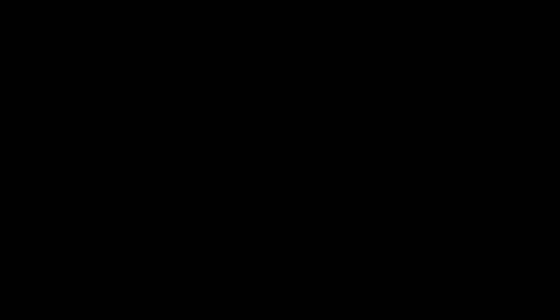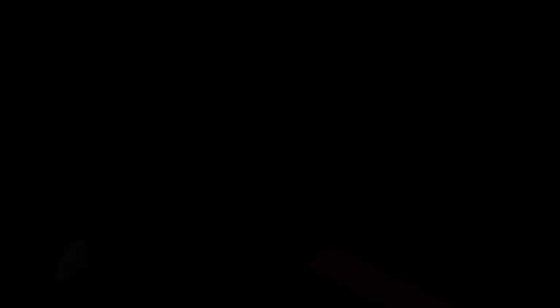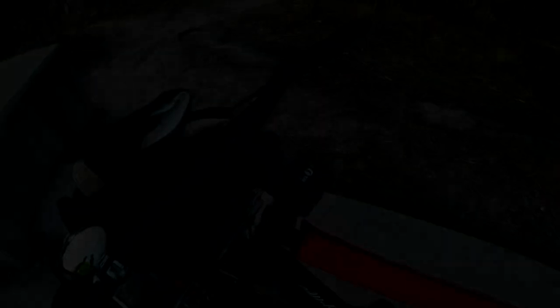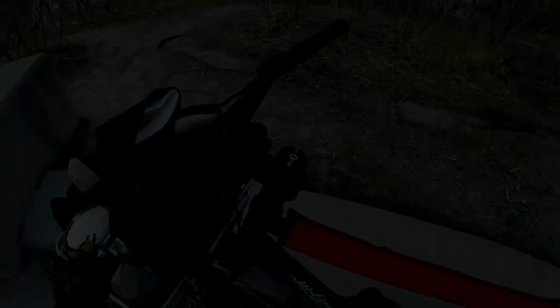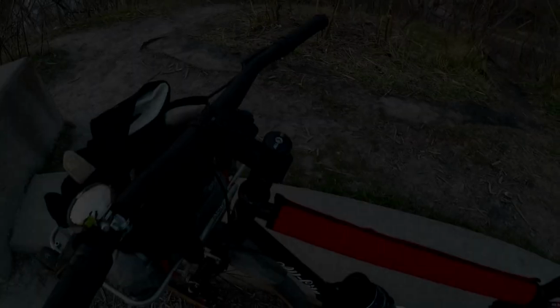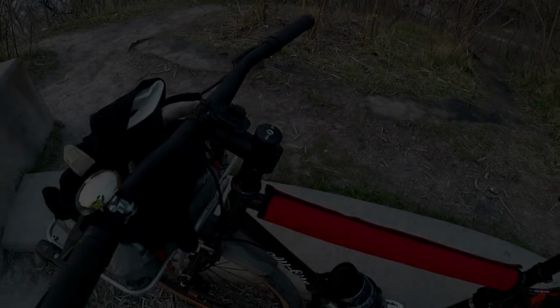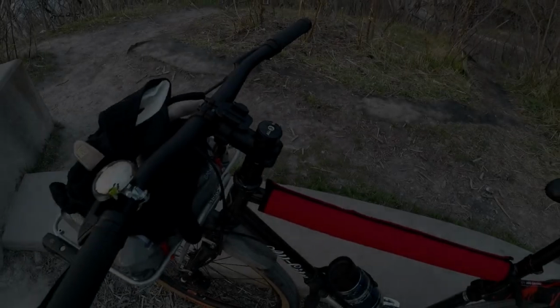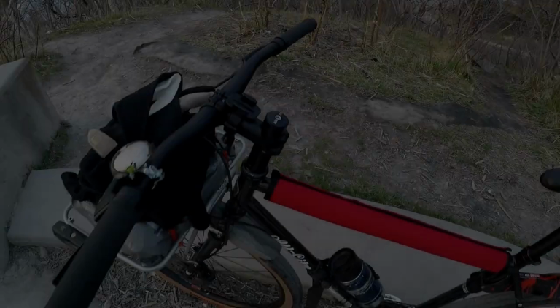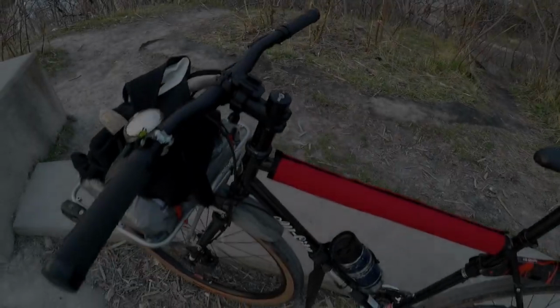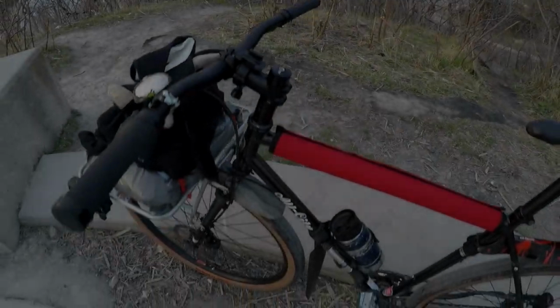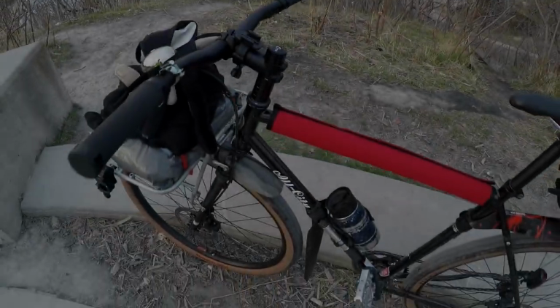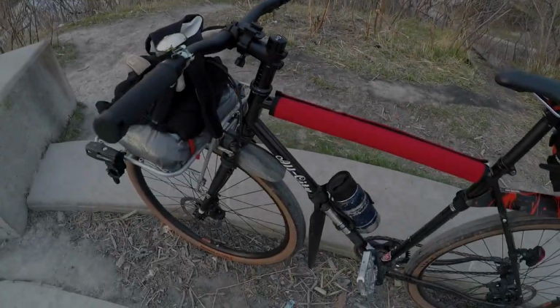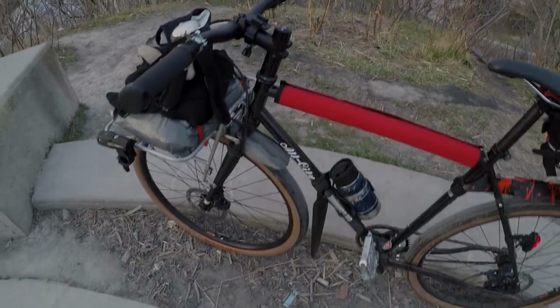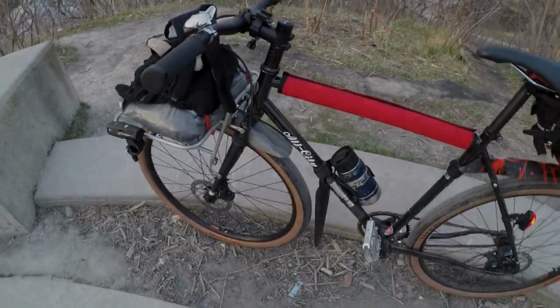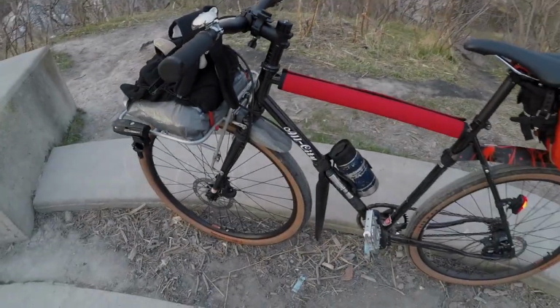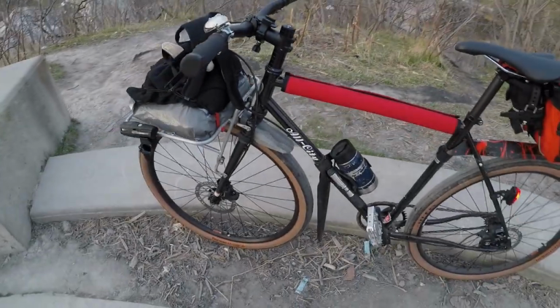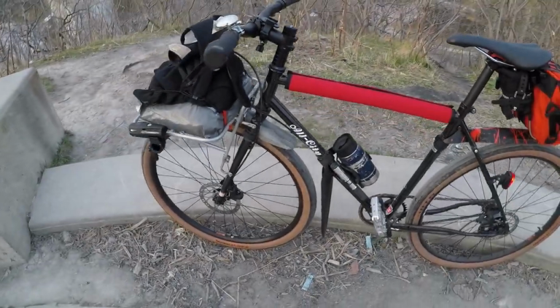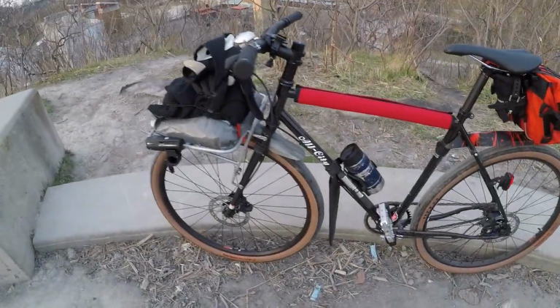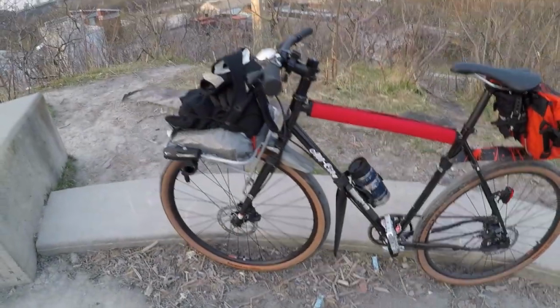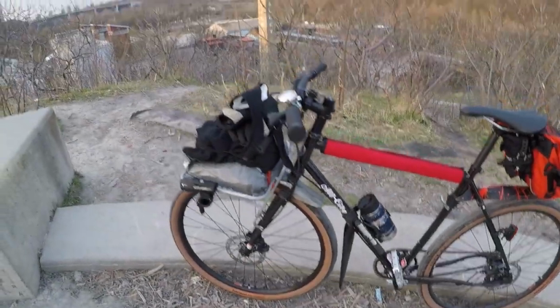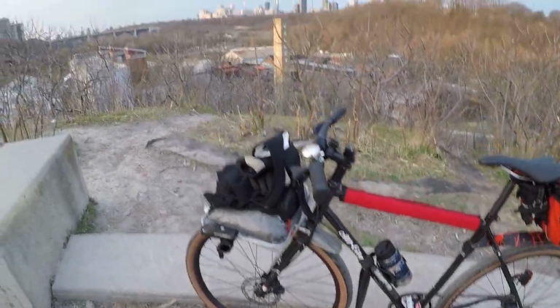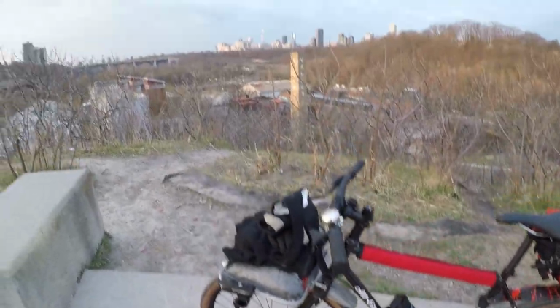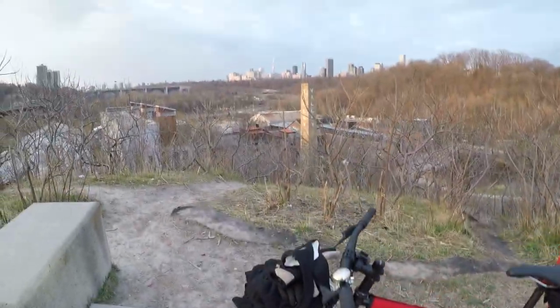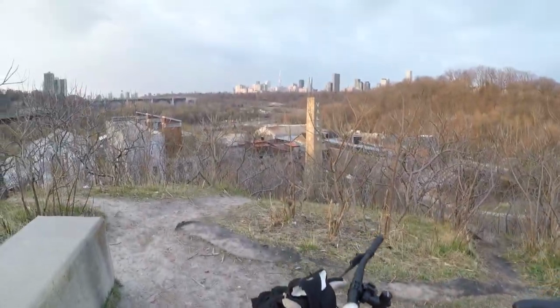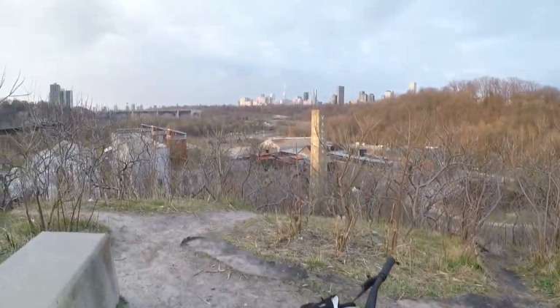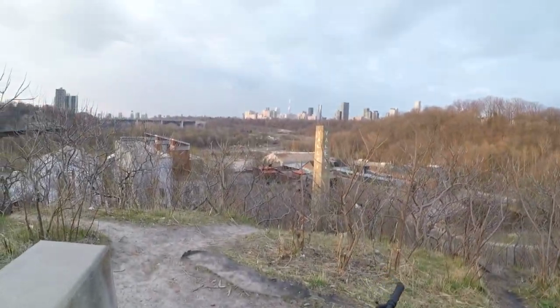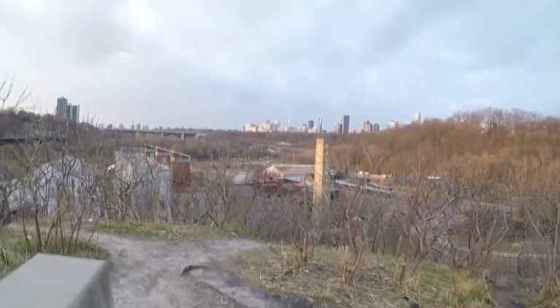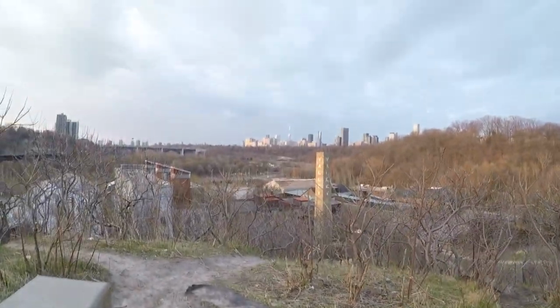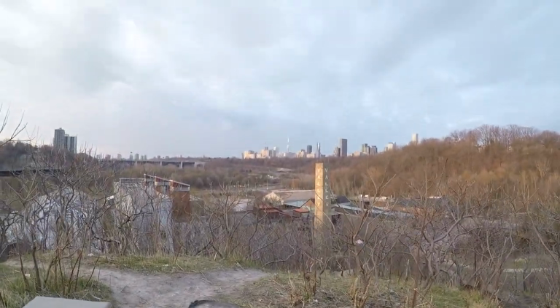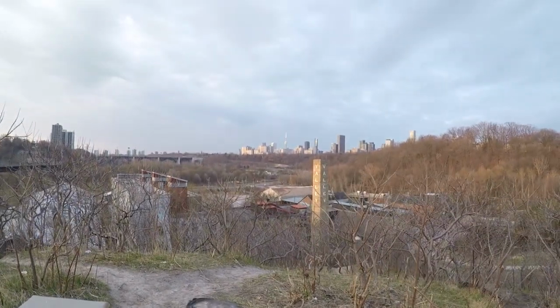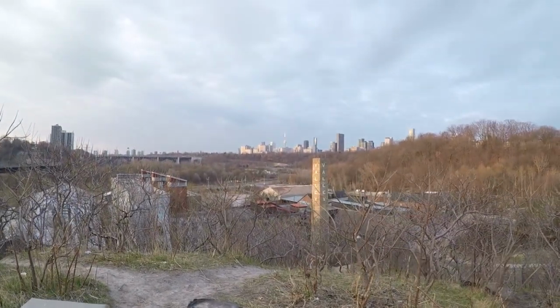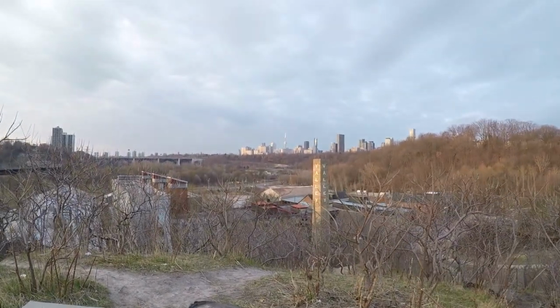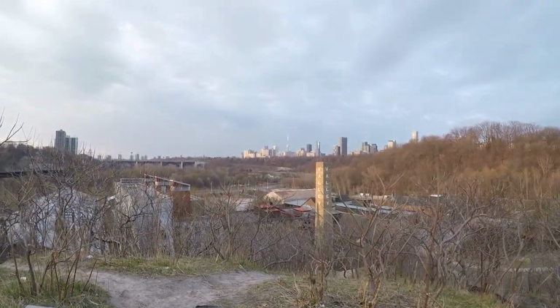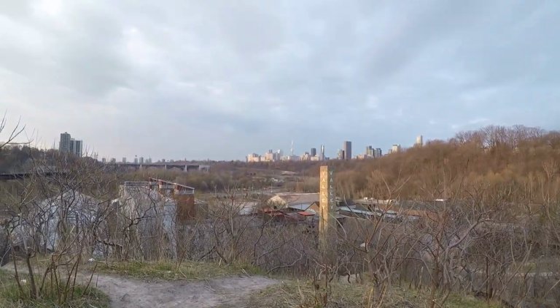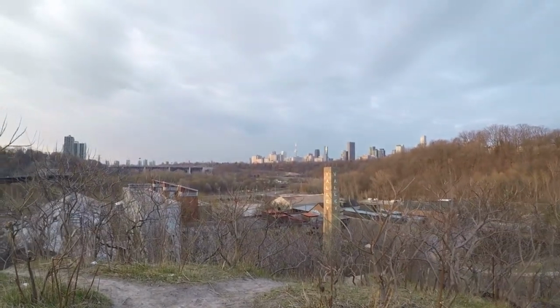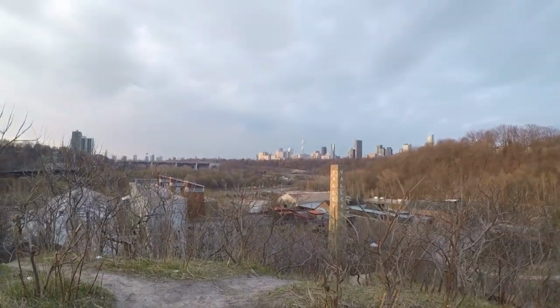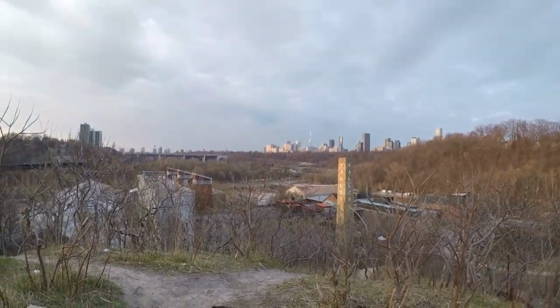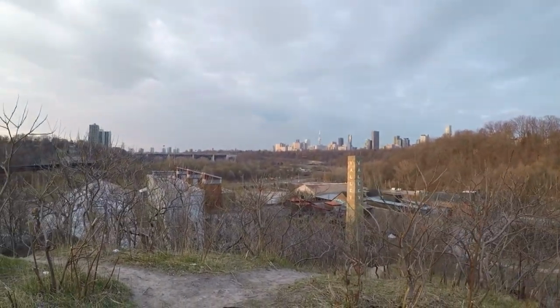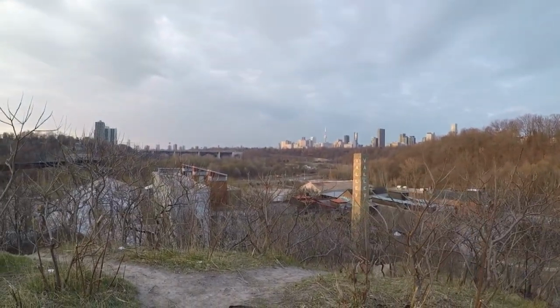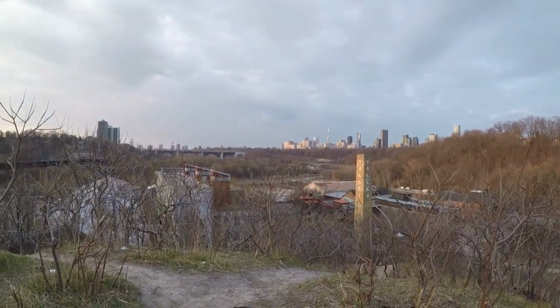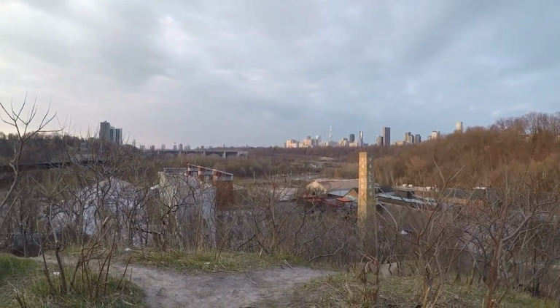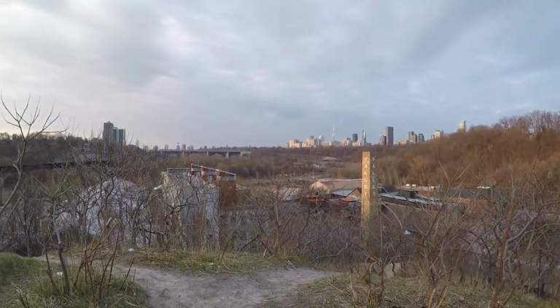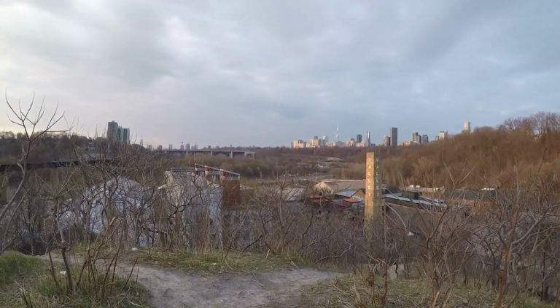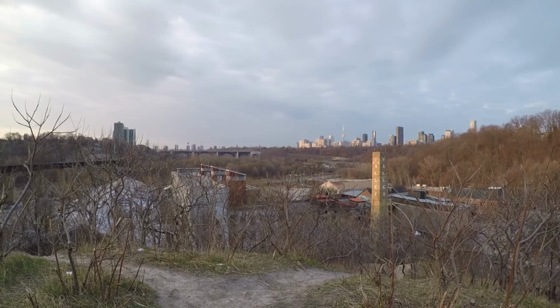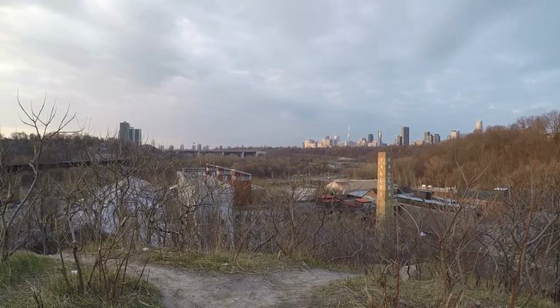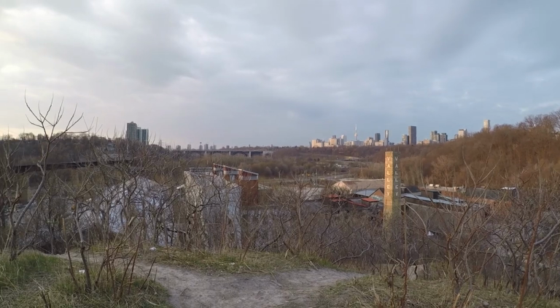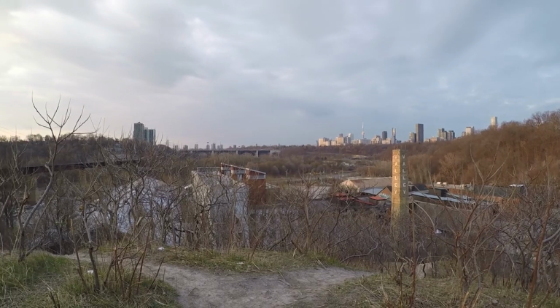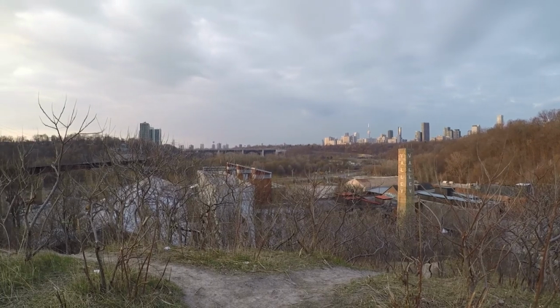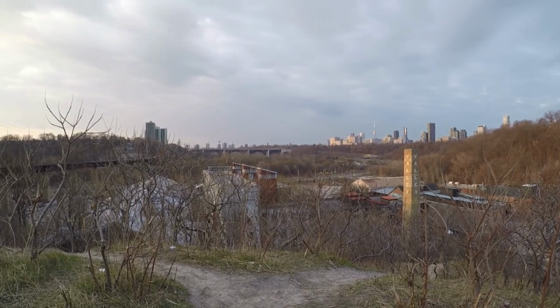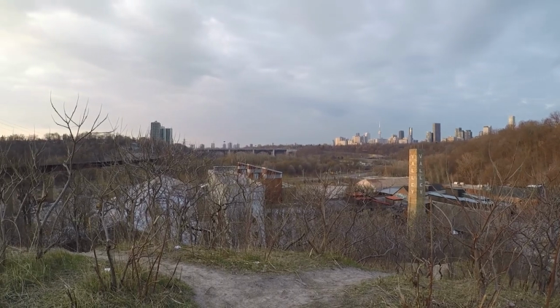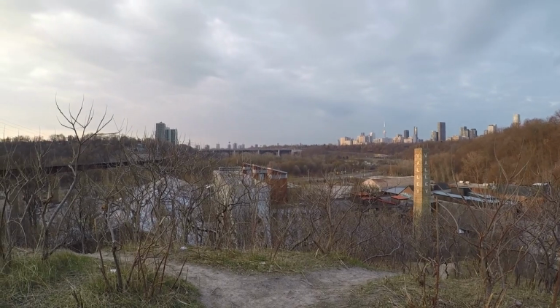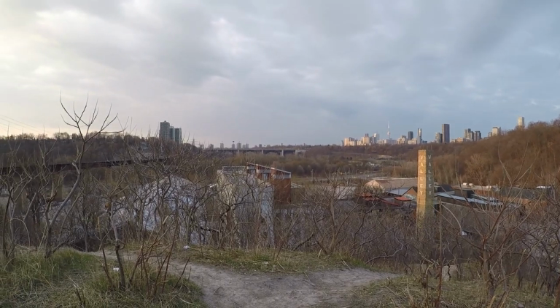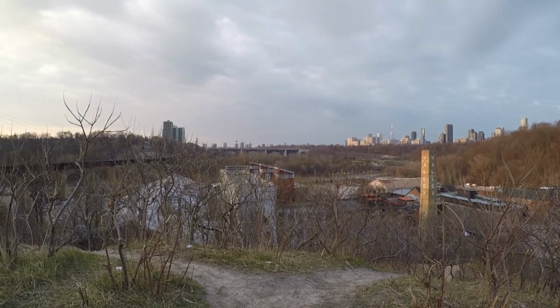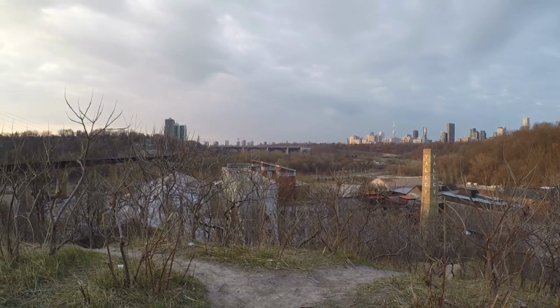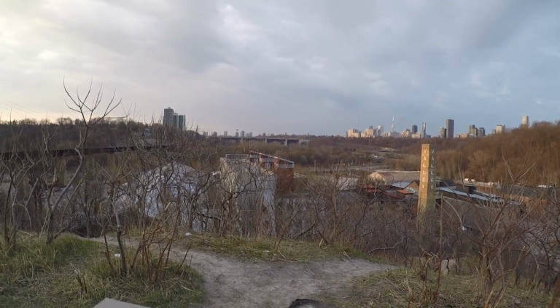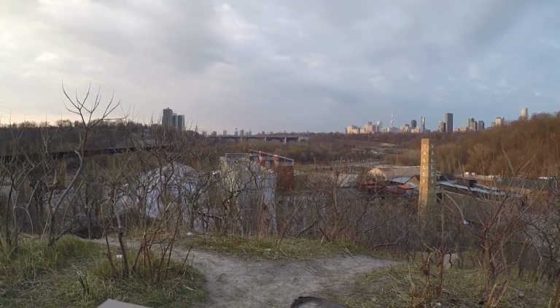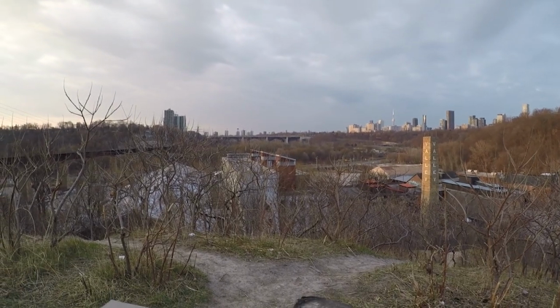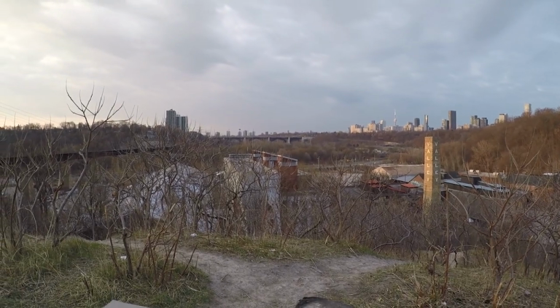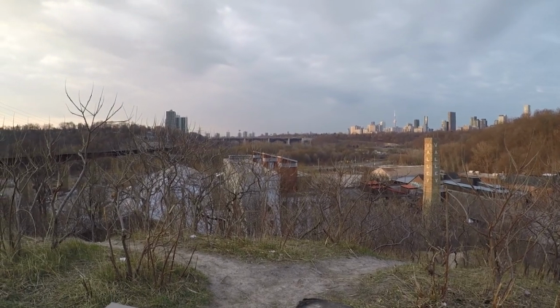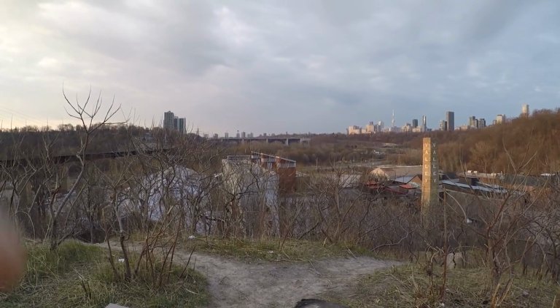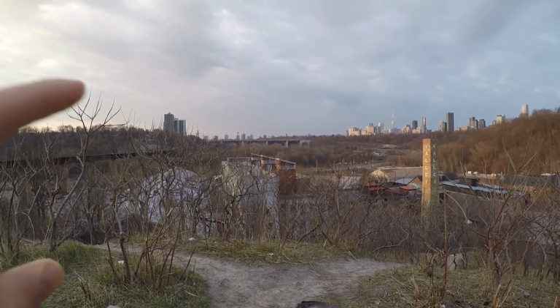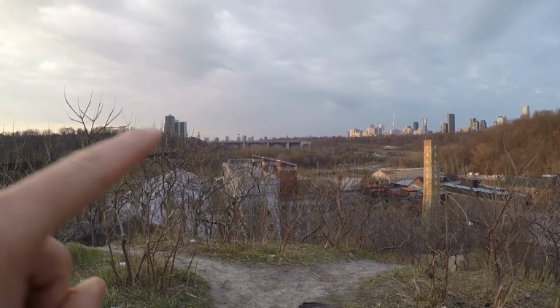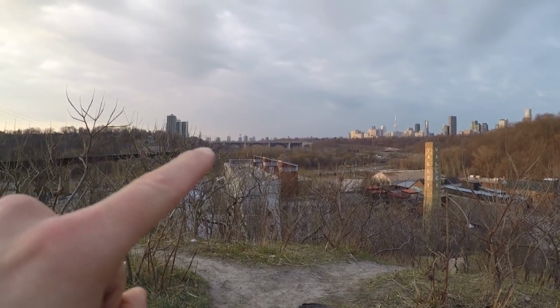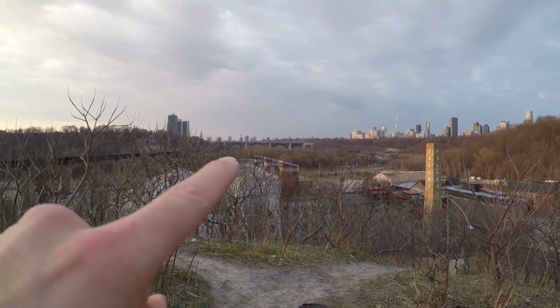What do we got here? There's my city, over there.